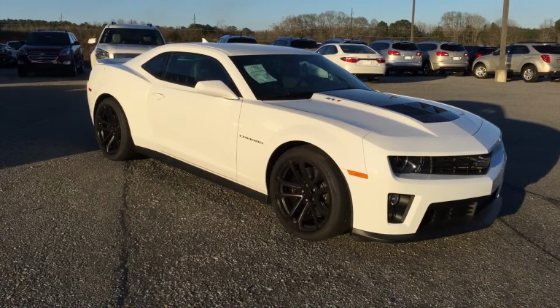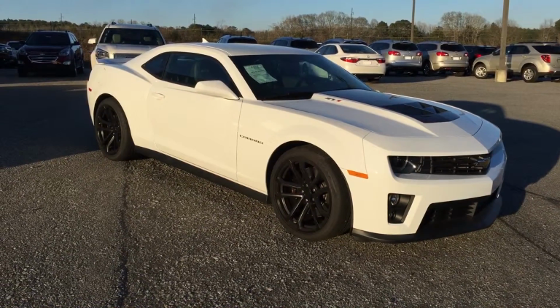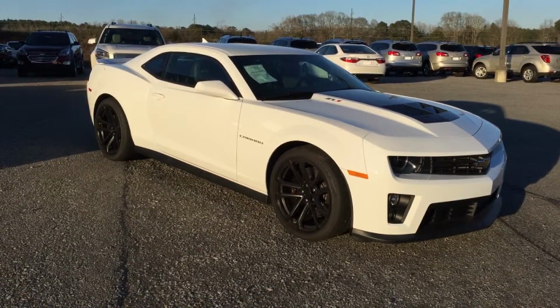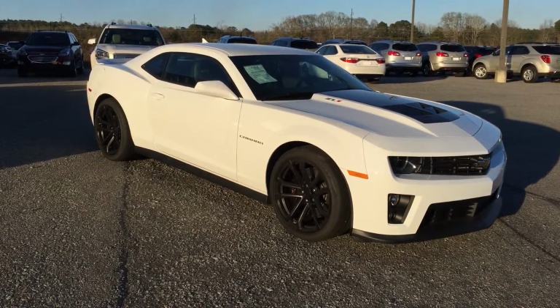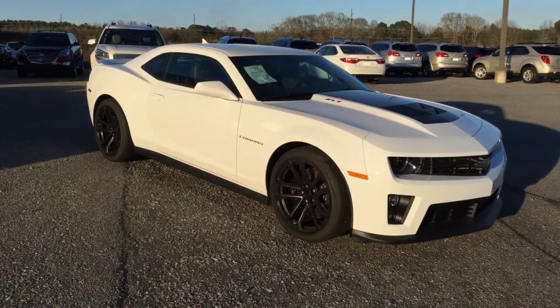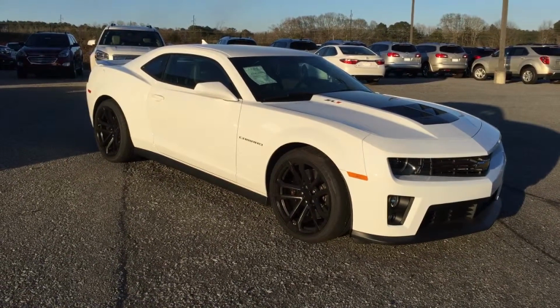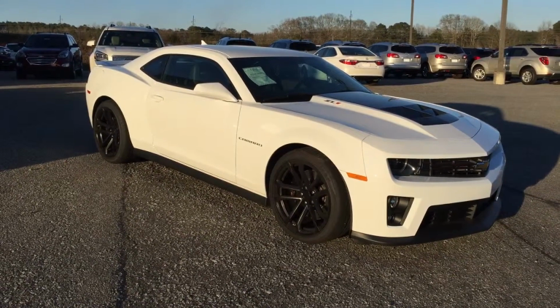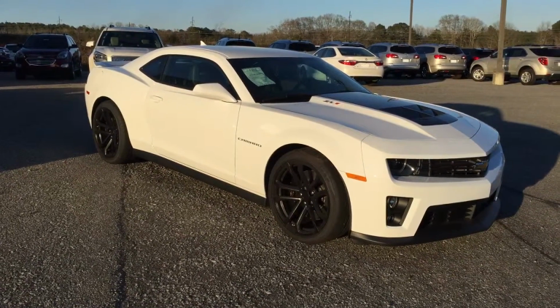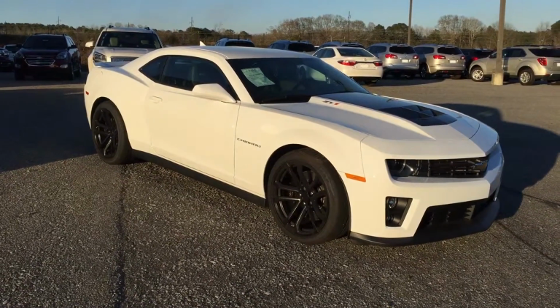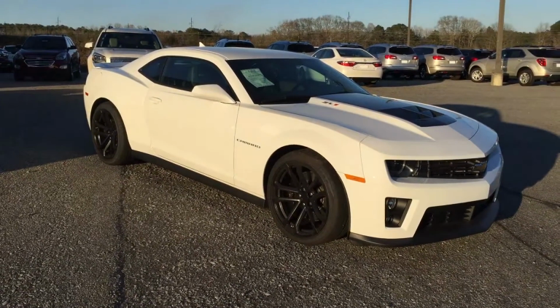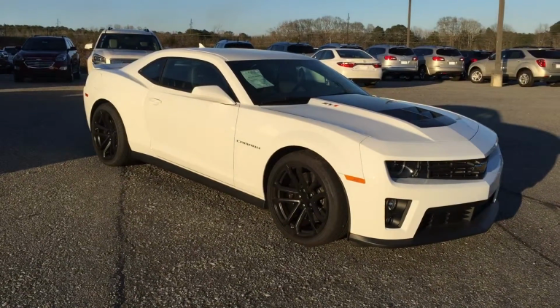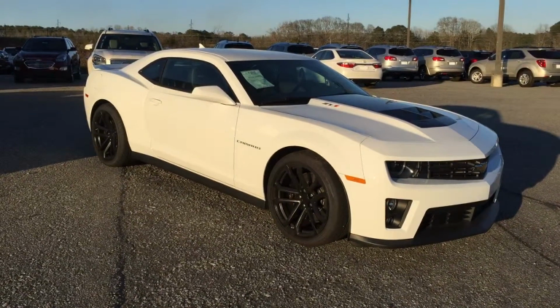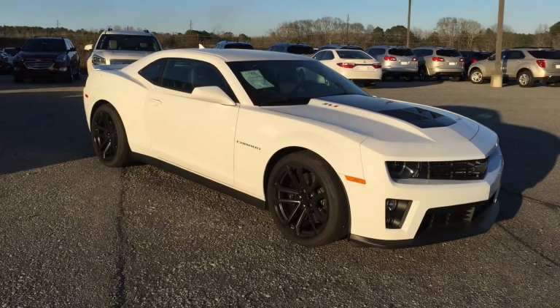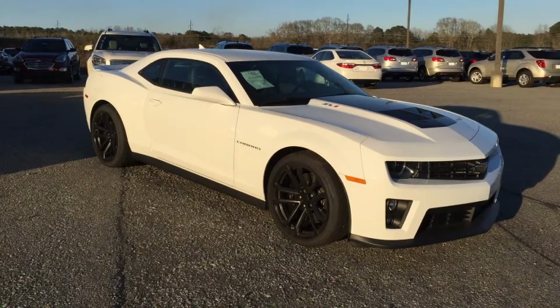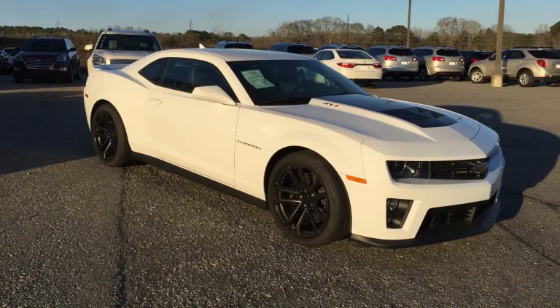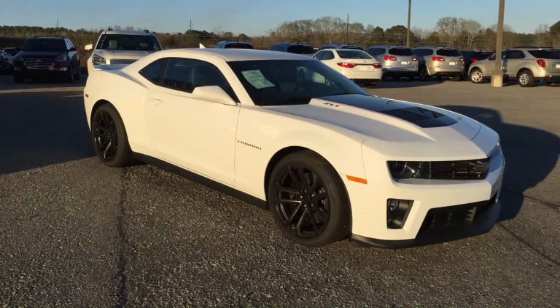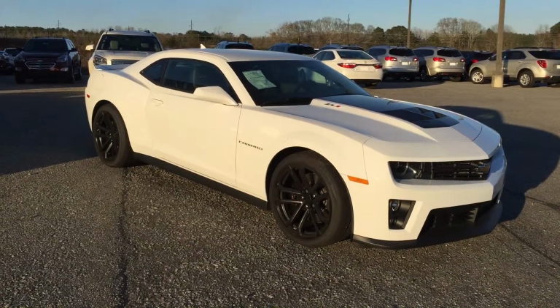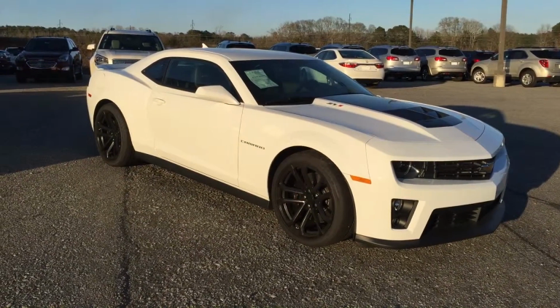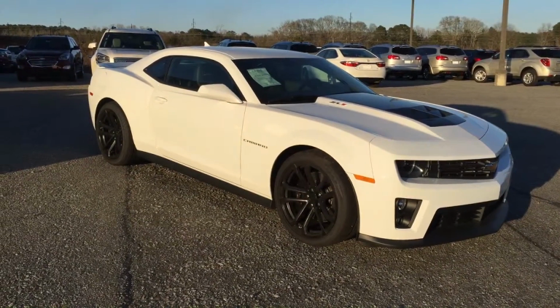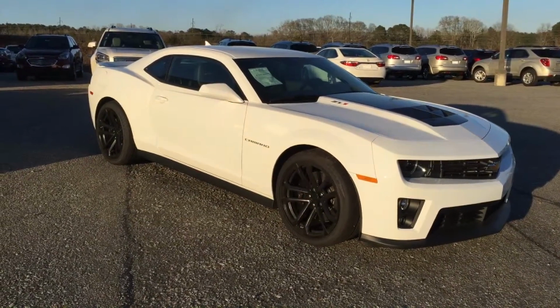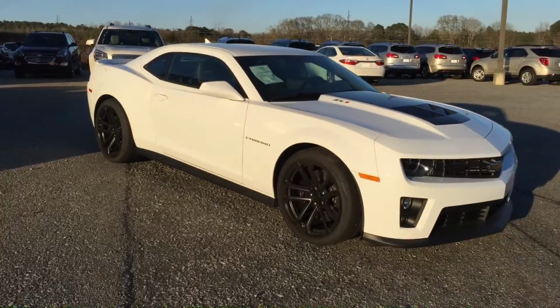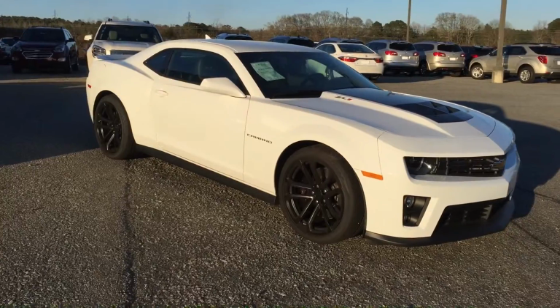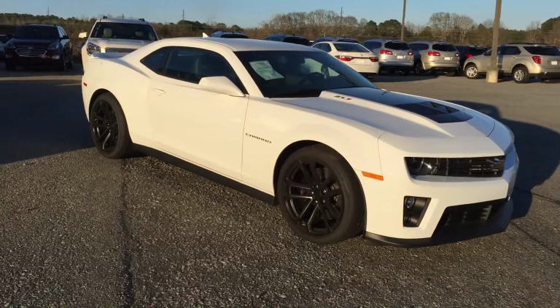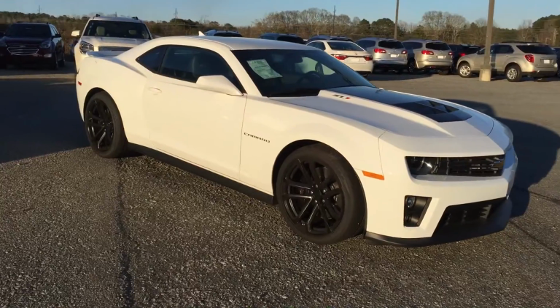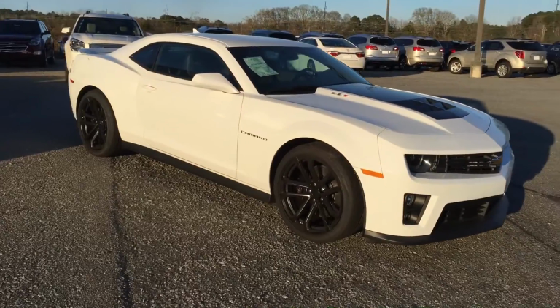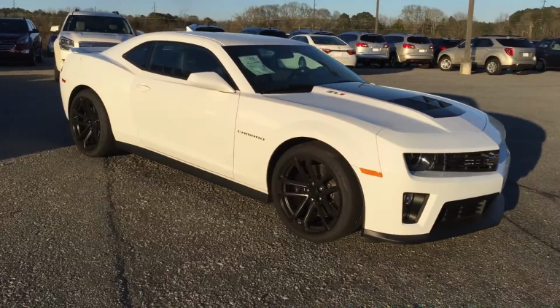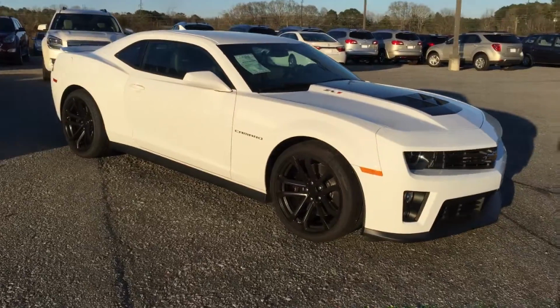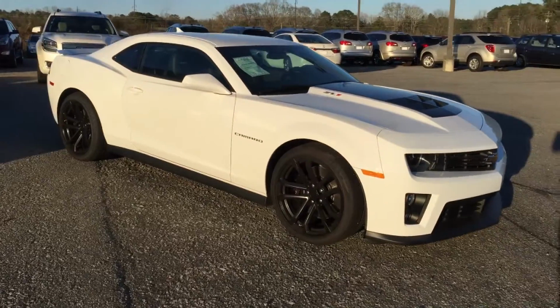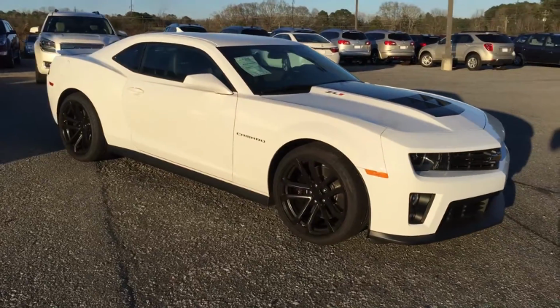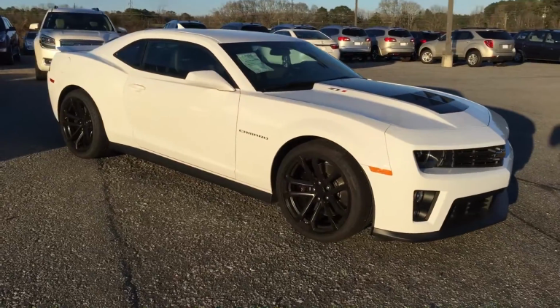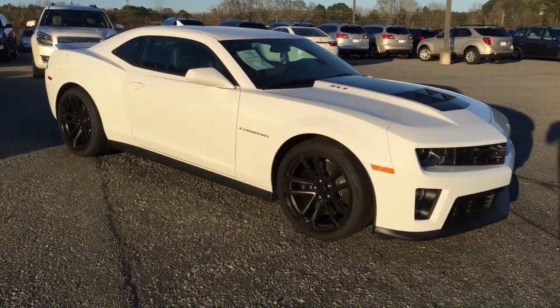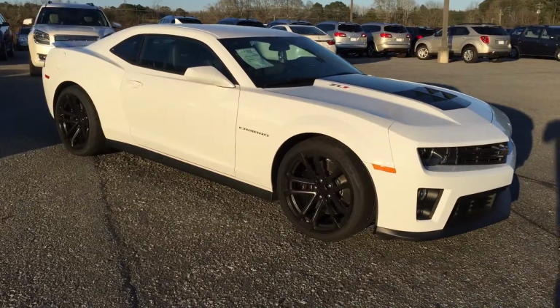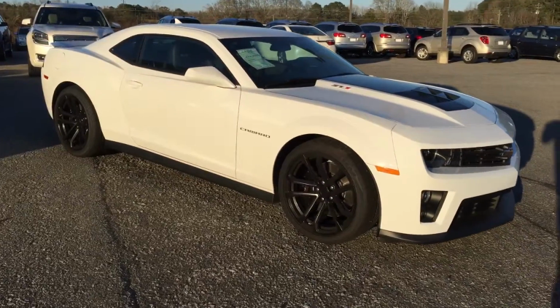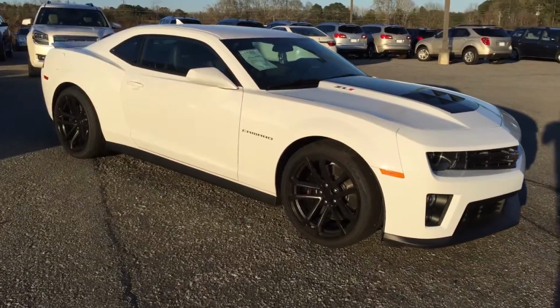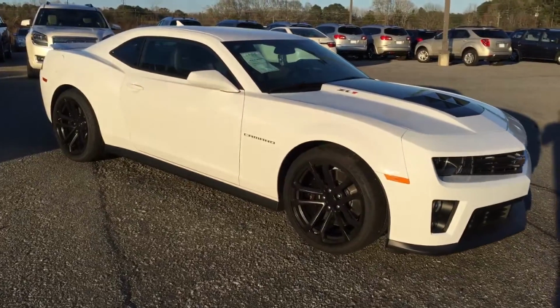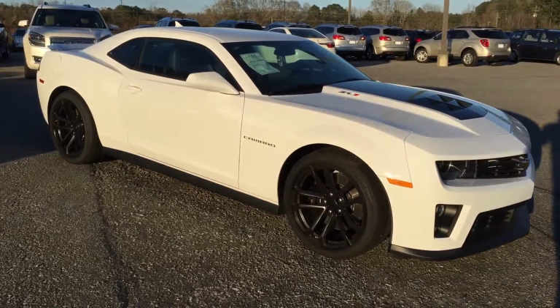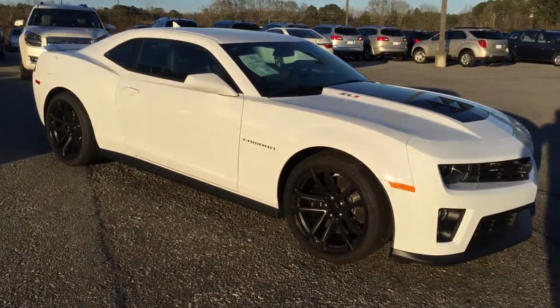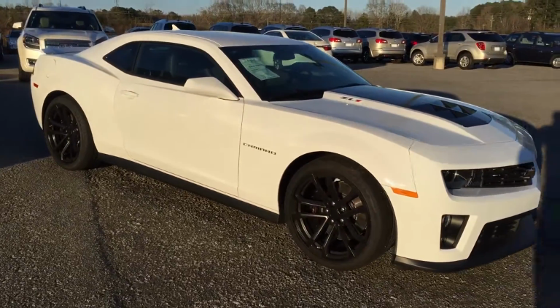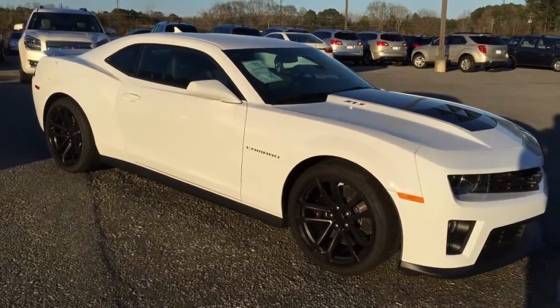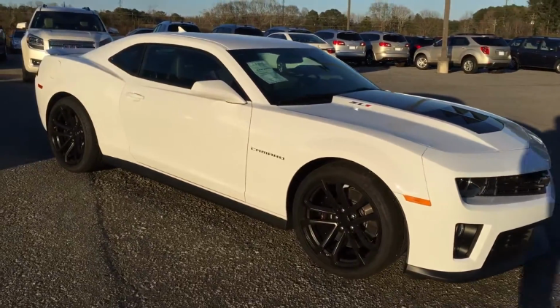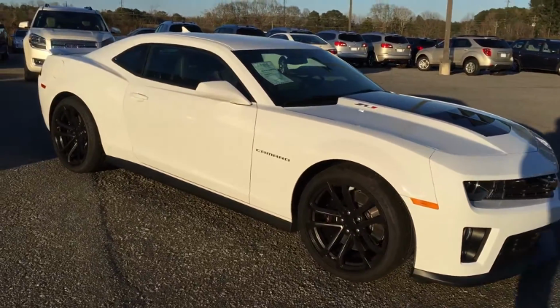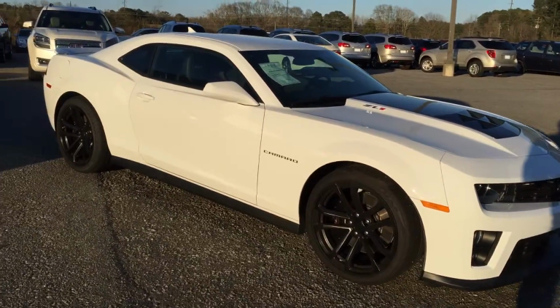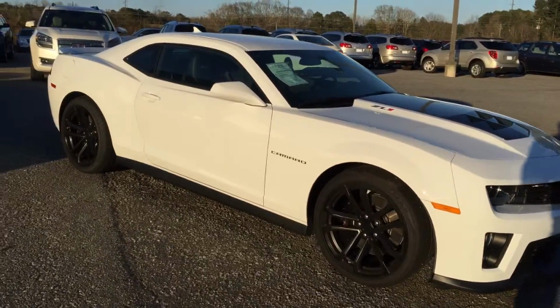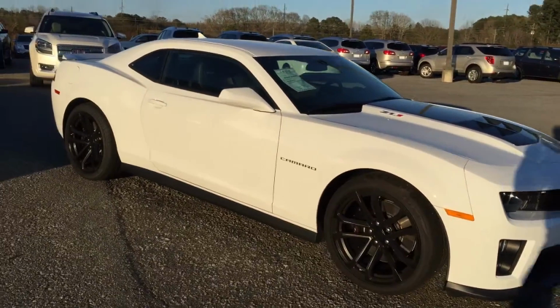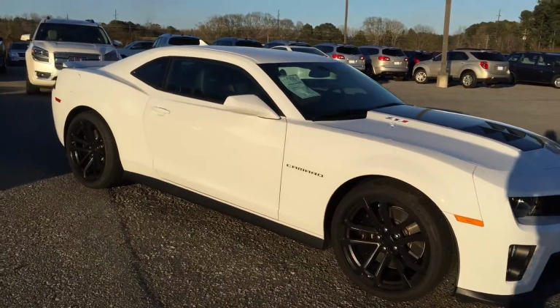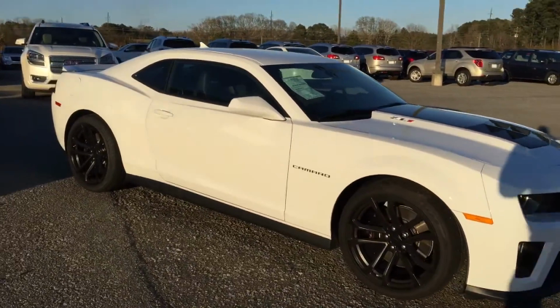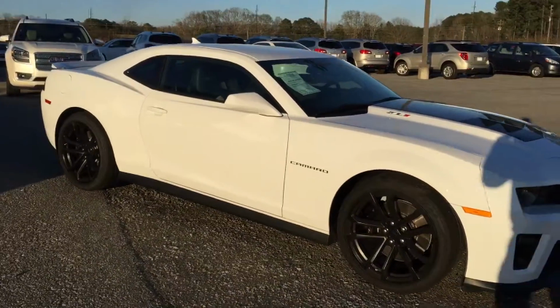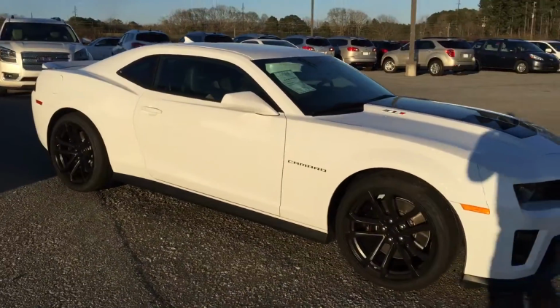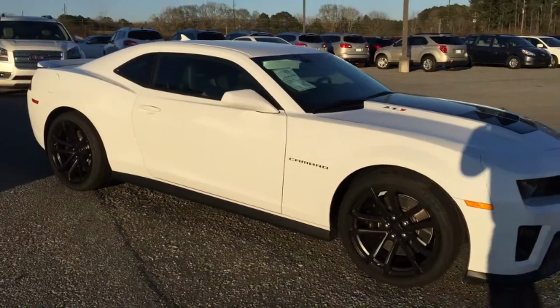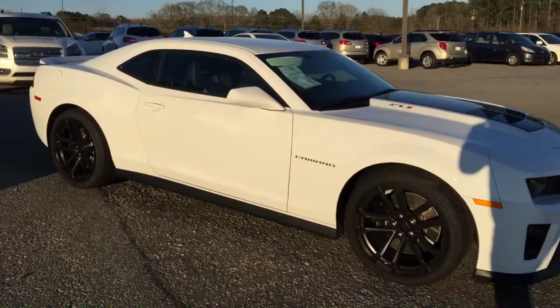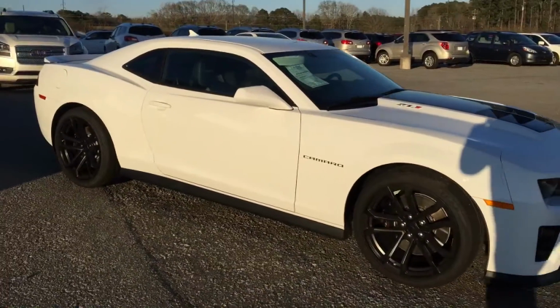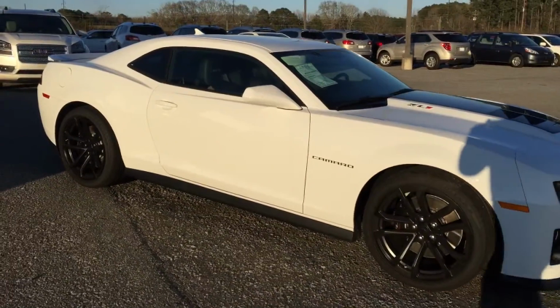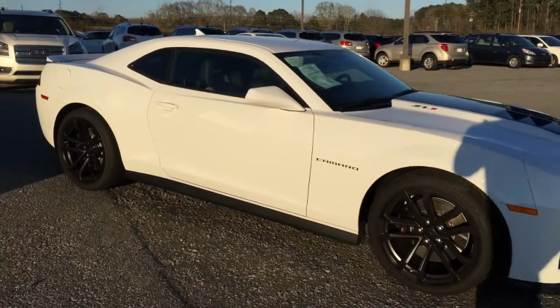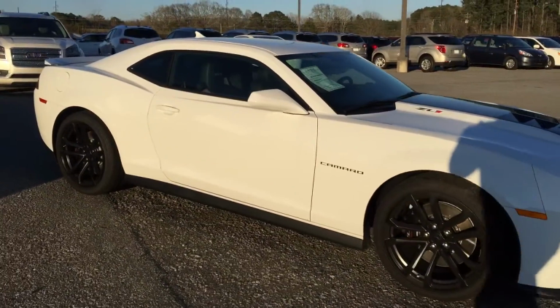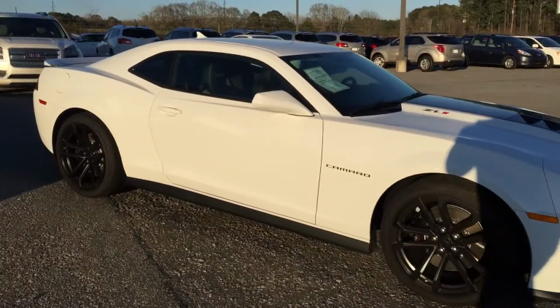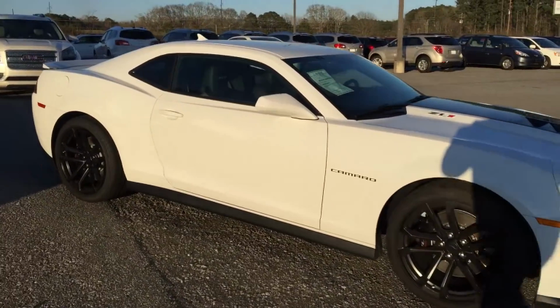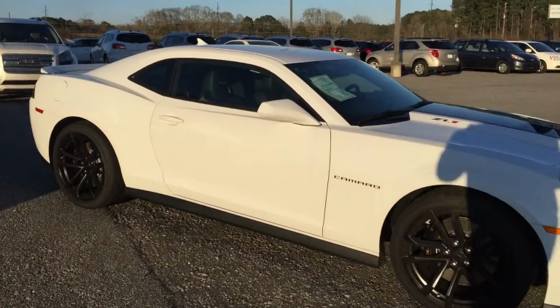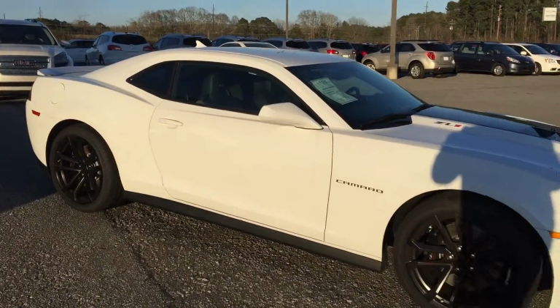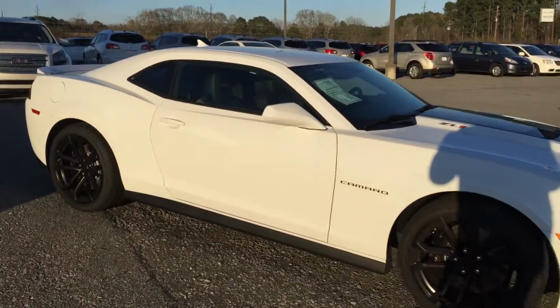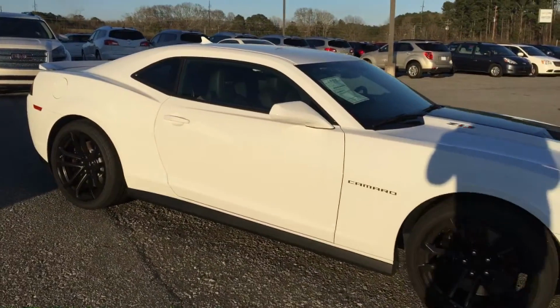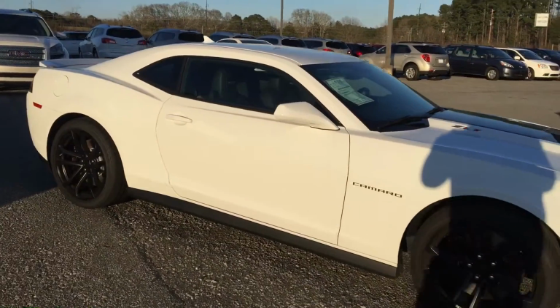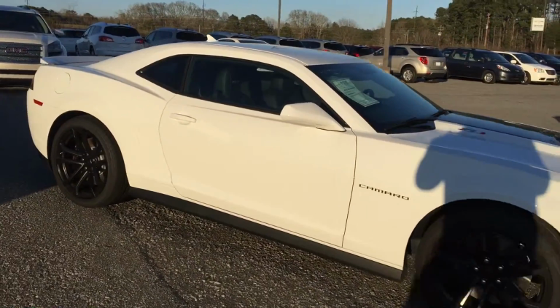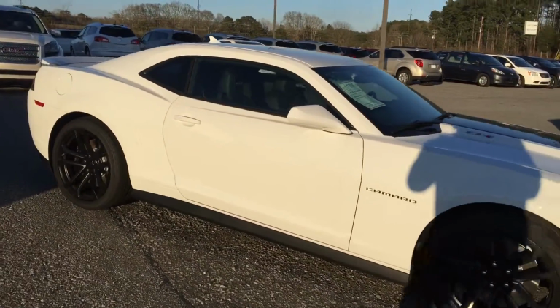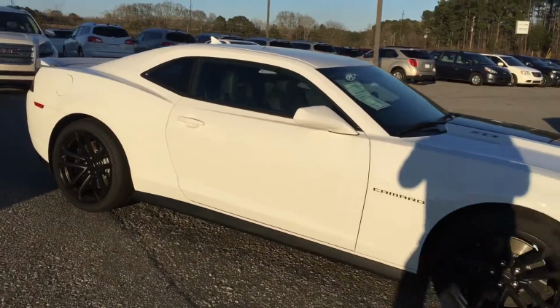Hey Paul, this is Brandon Ryder with Jimmy Britt Chevrolet. Here's that 2015 Camaro ZL1.